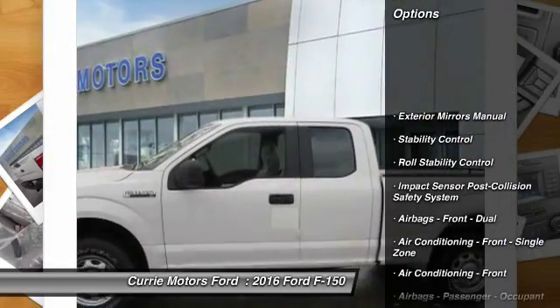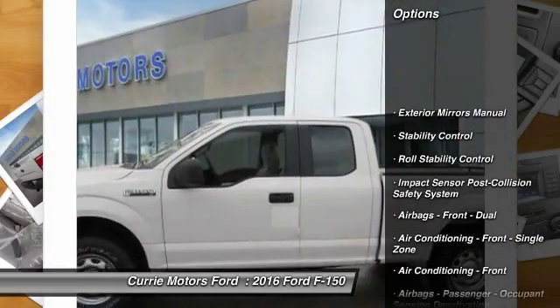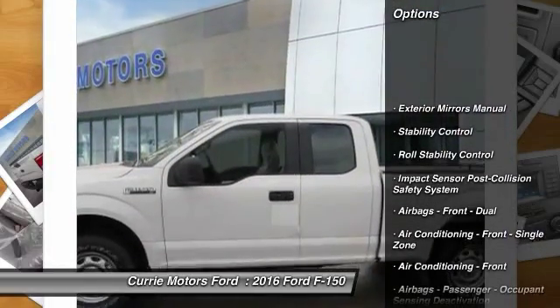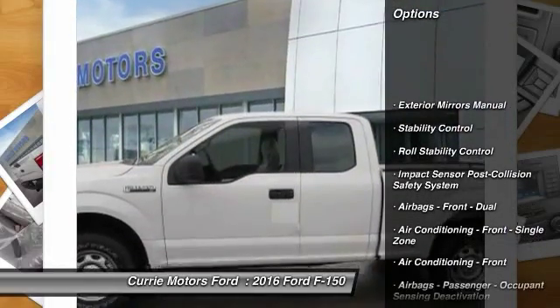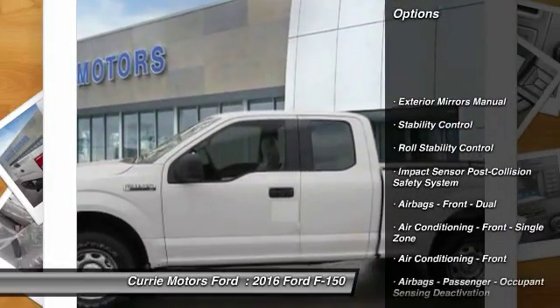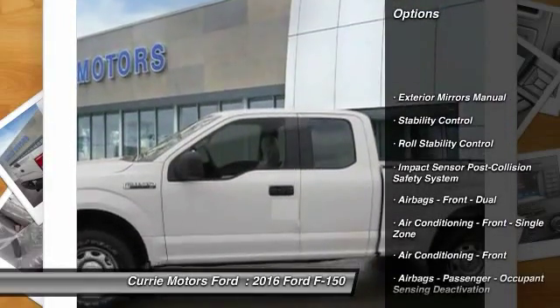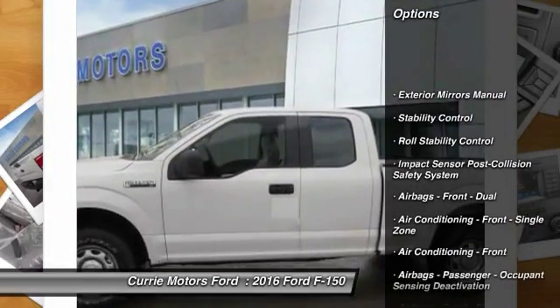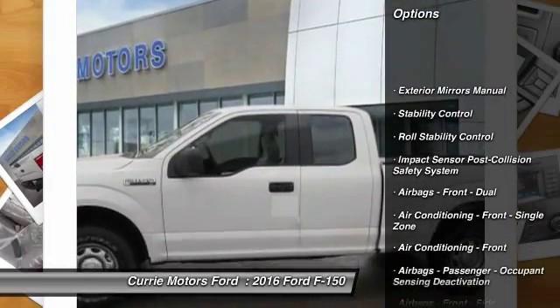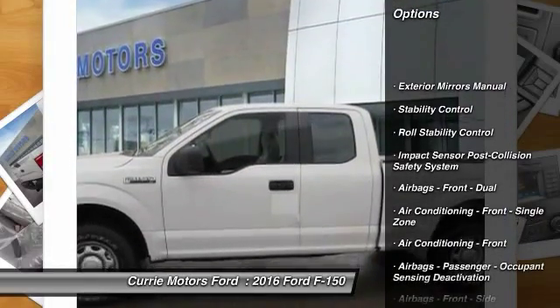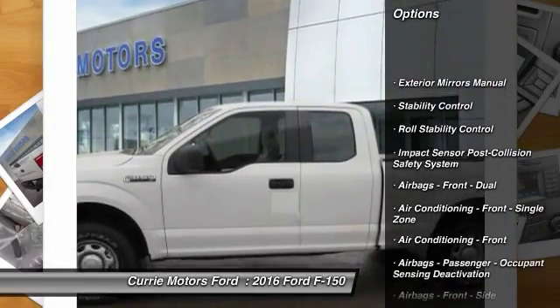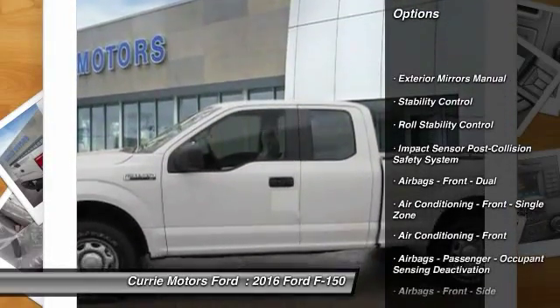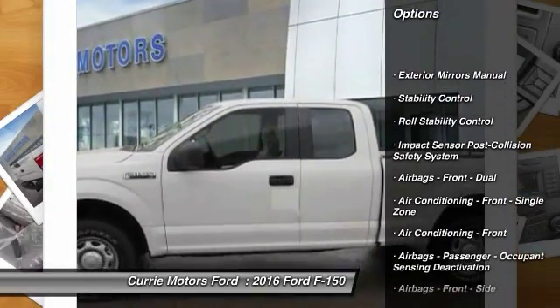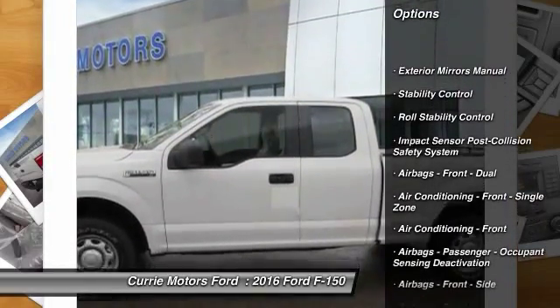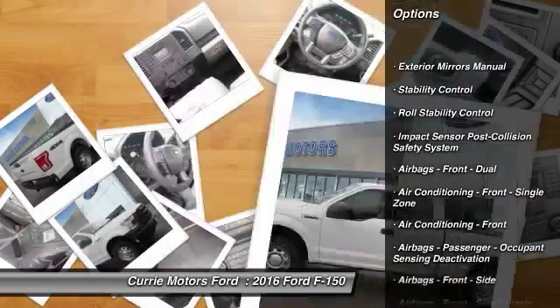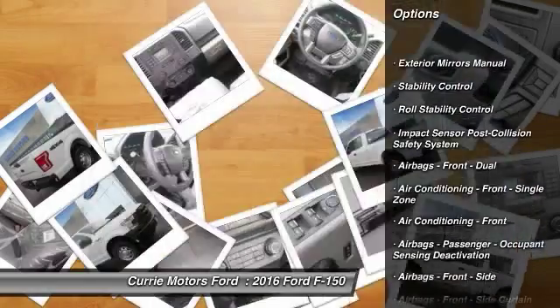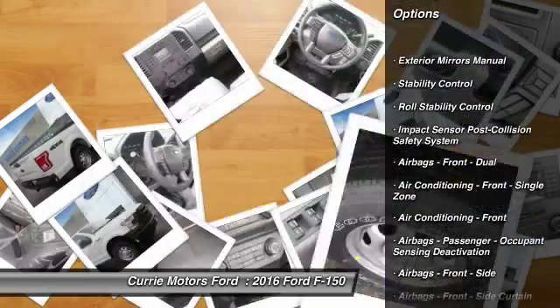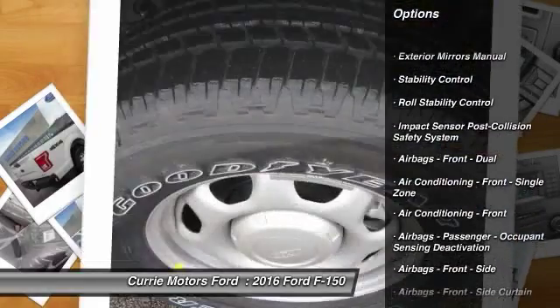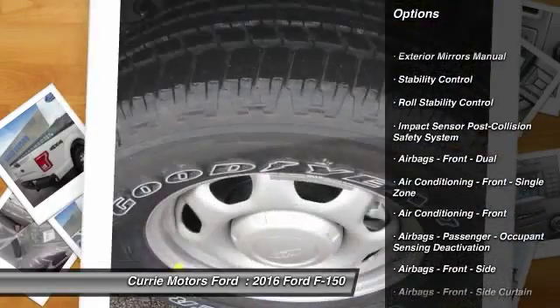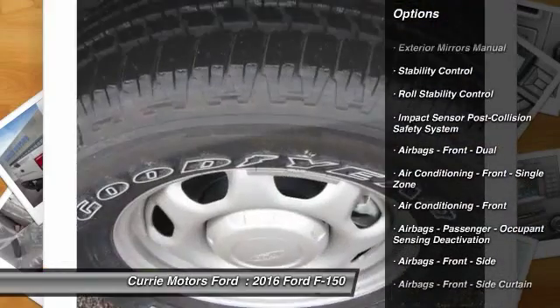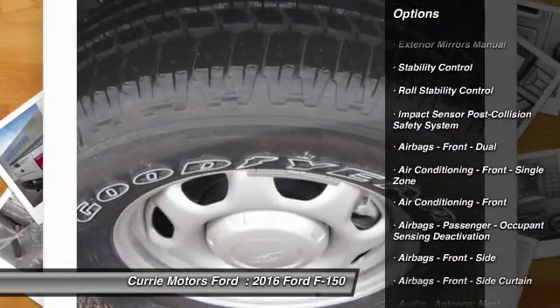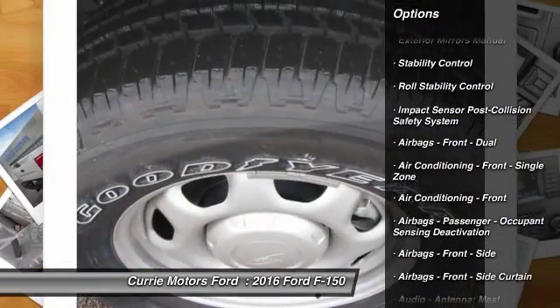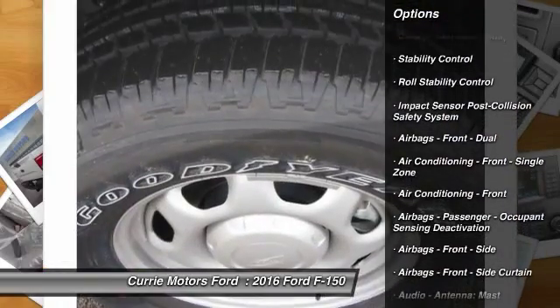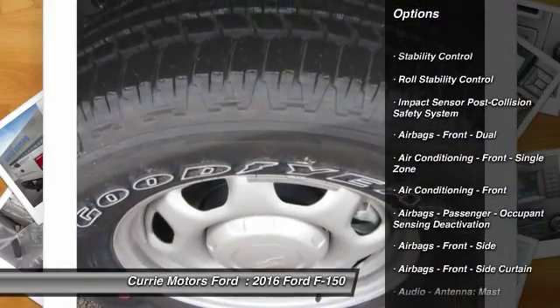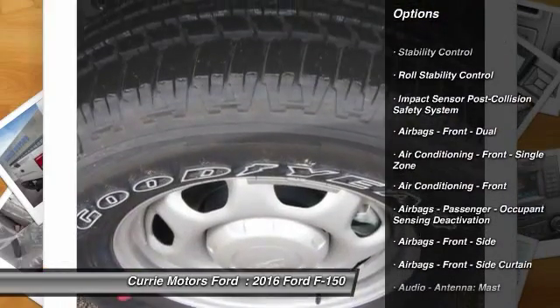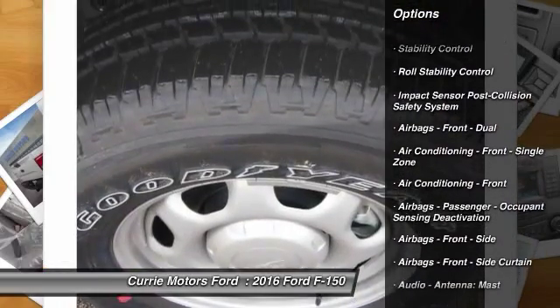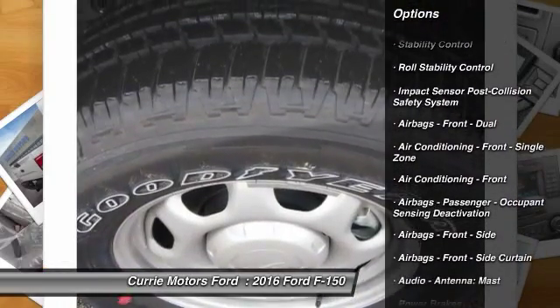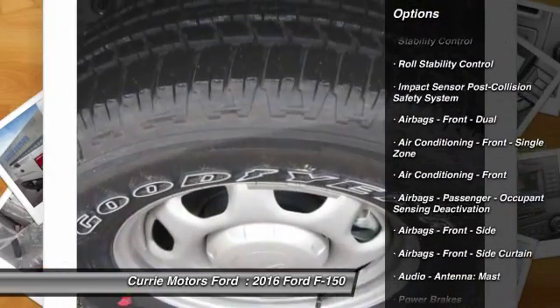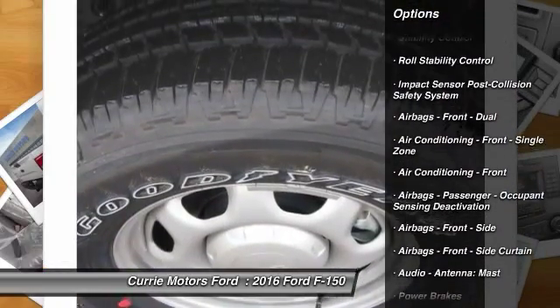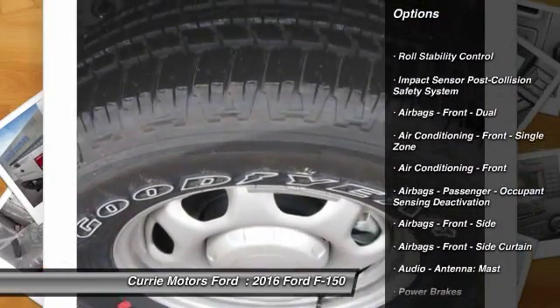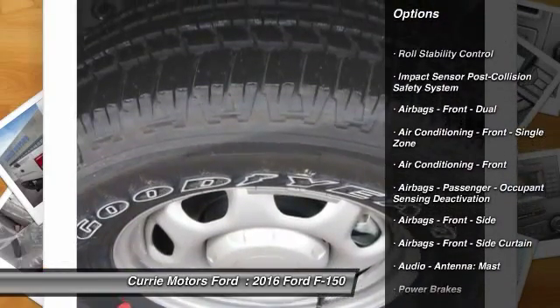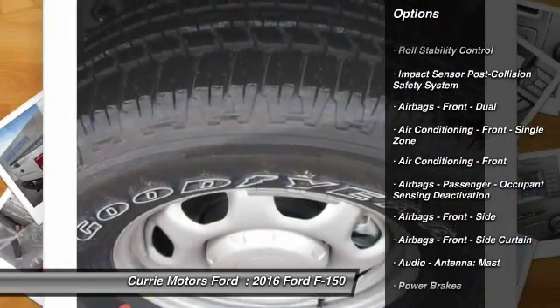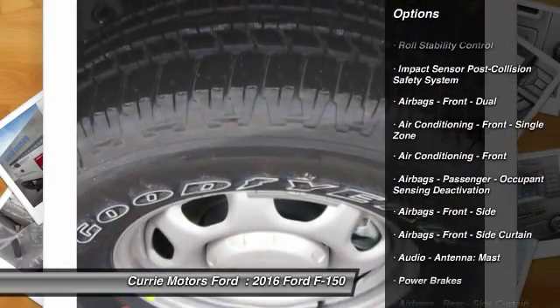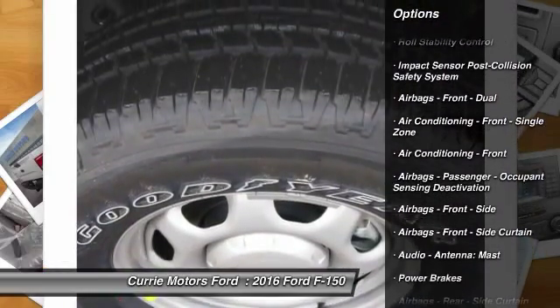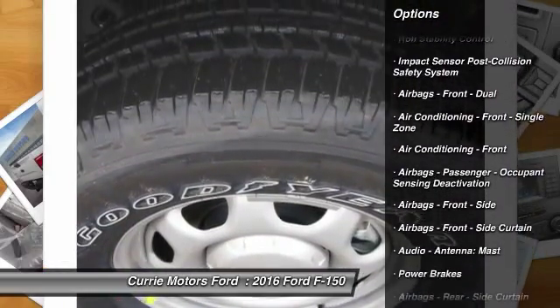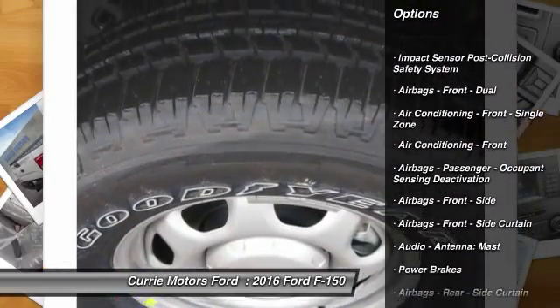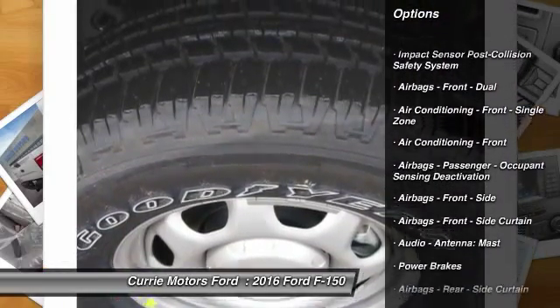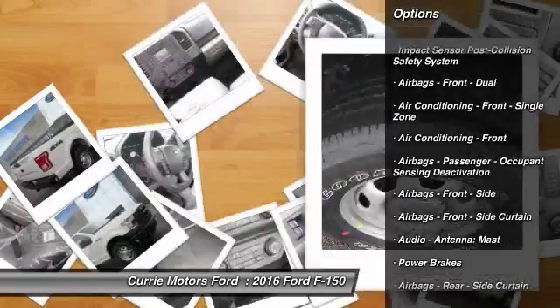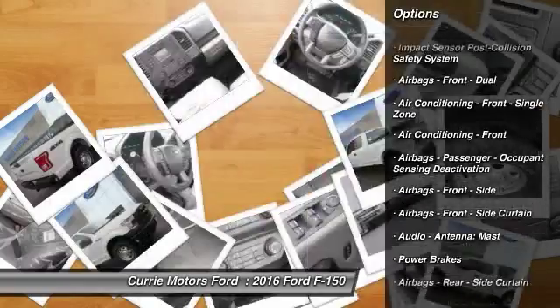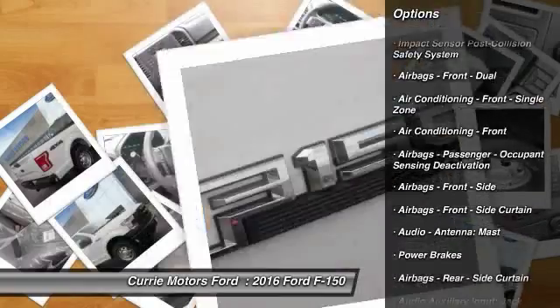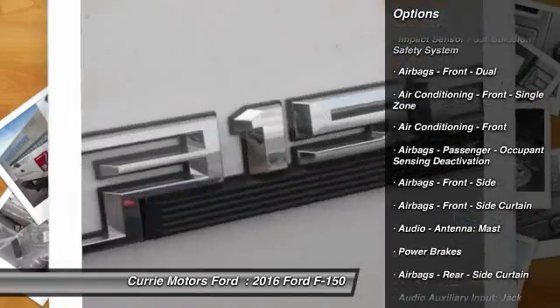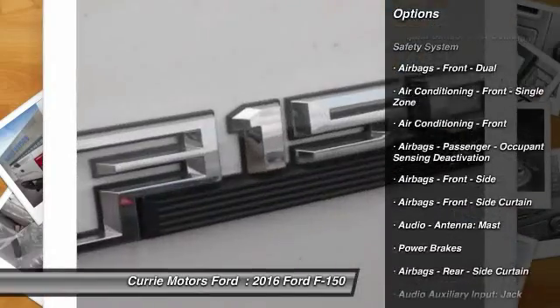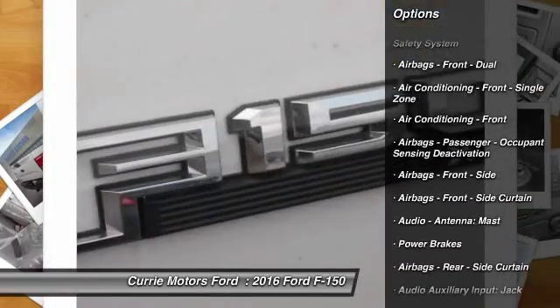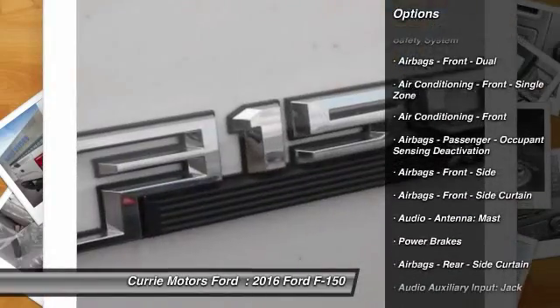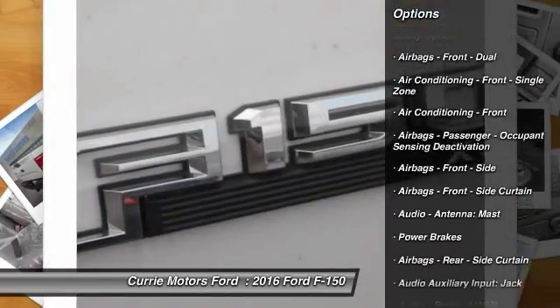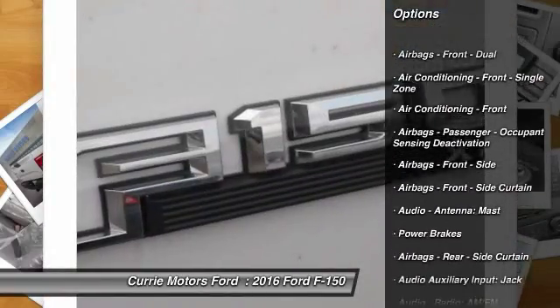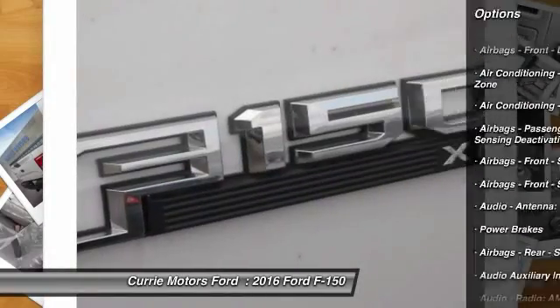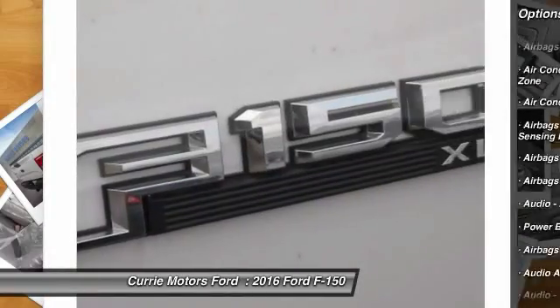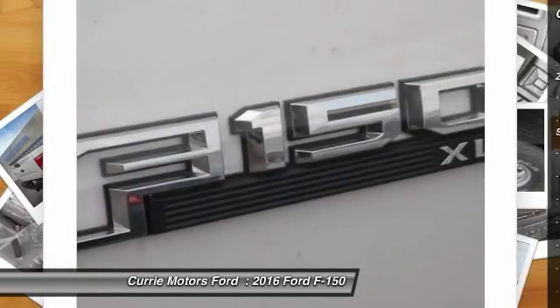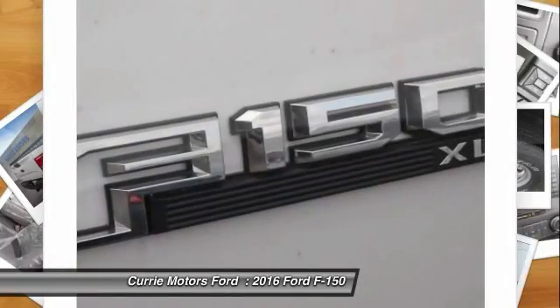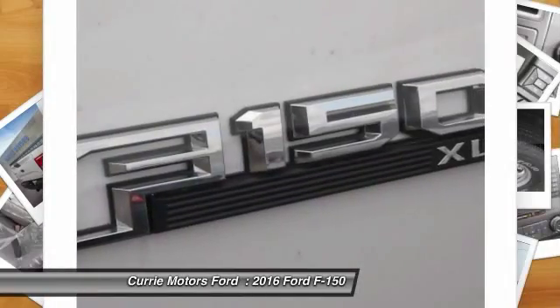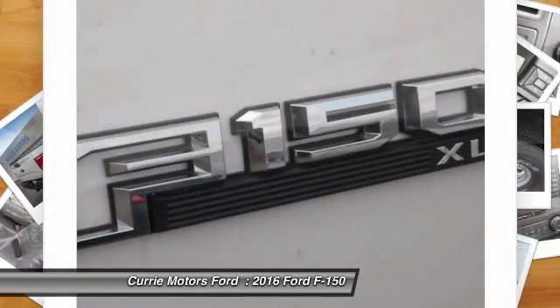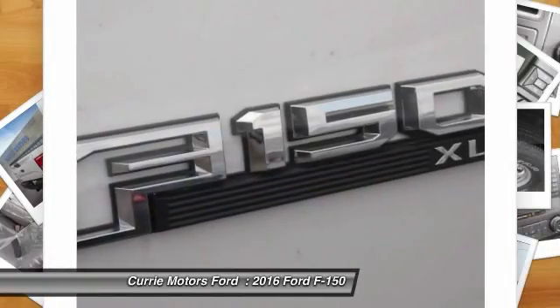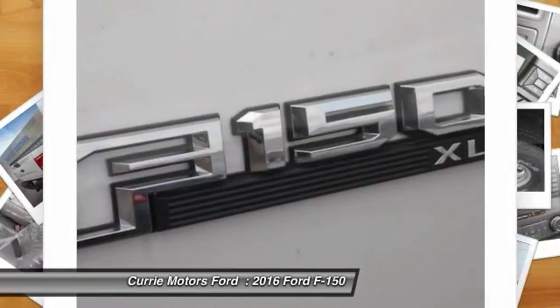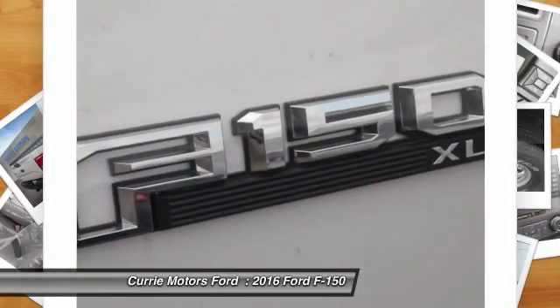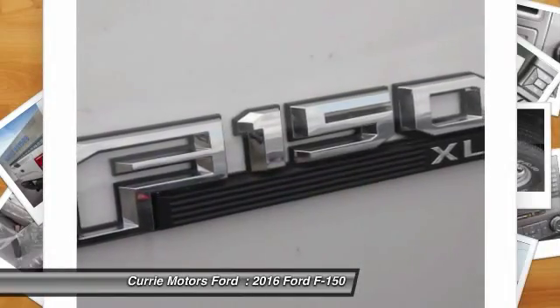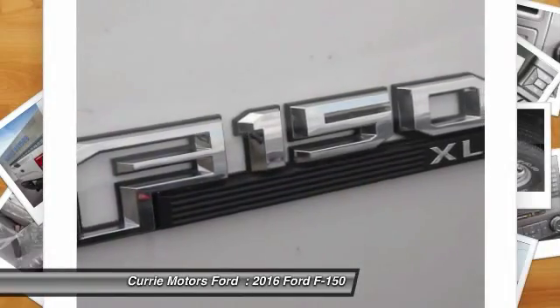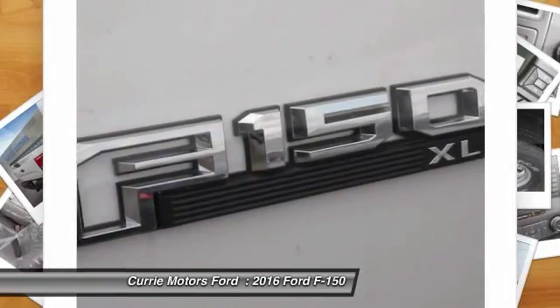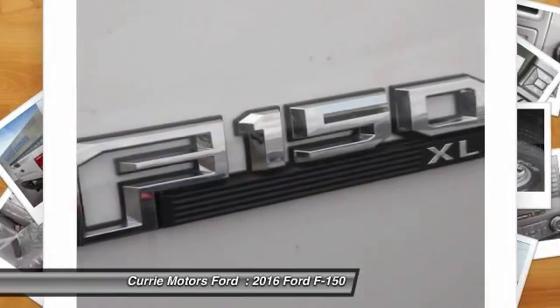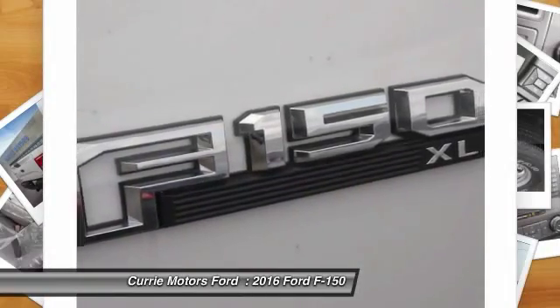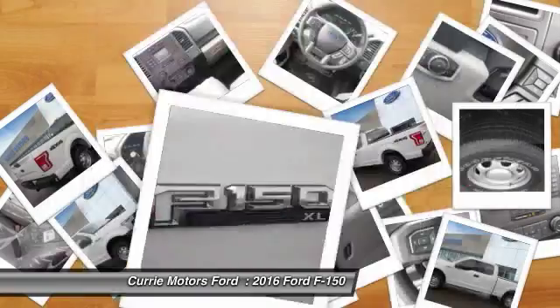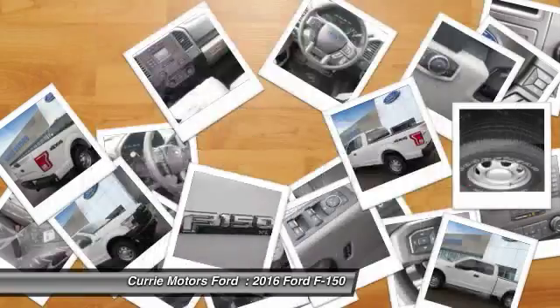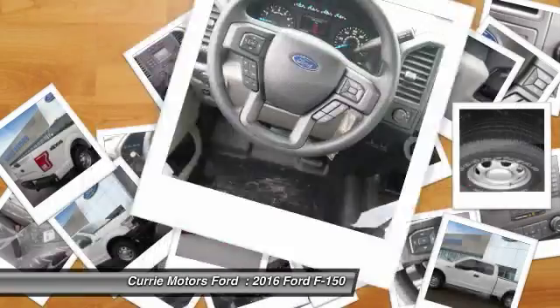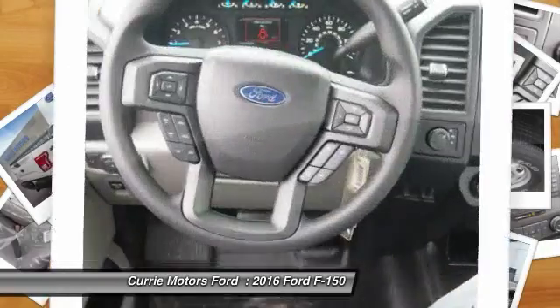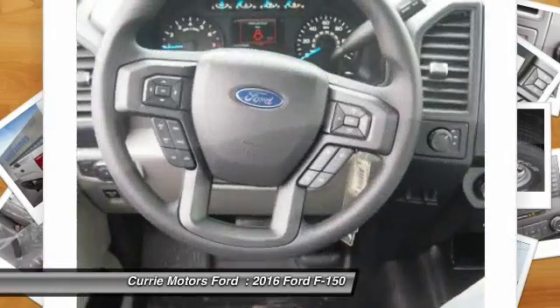Stability control, power steering, power brakes, child safety locks, daytime running lights, tachometer.